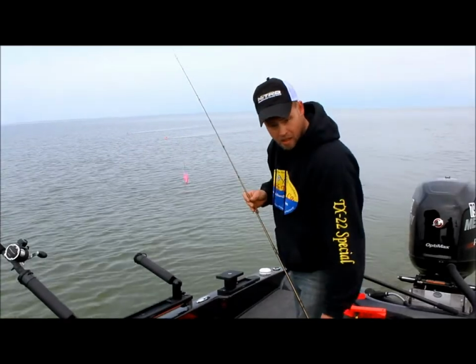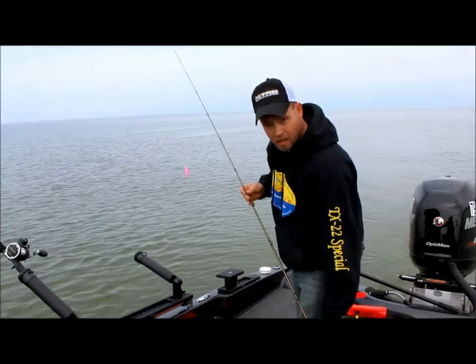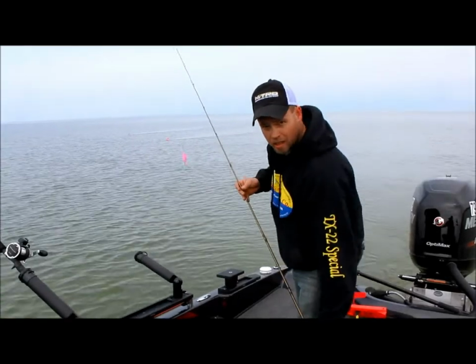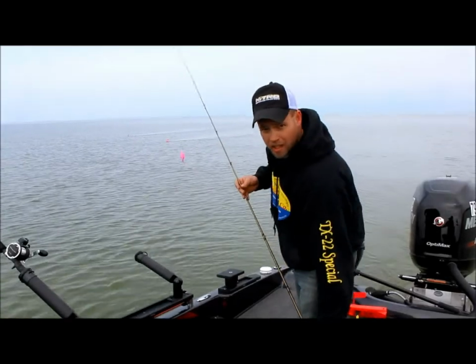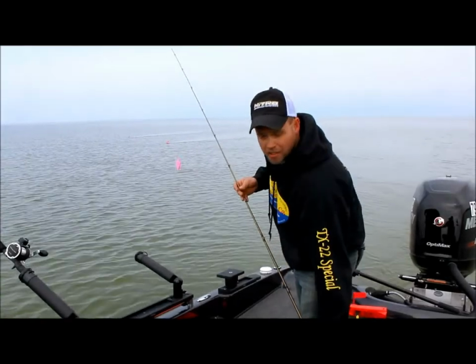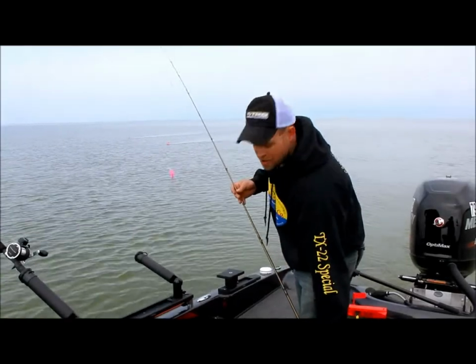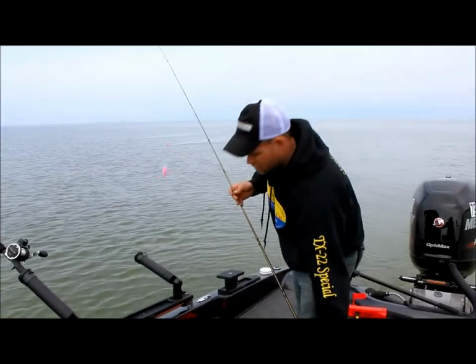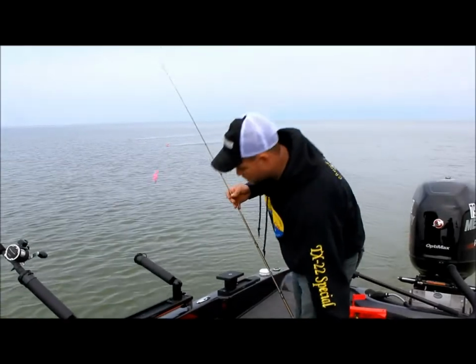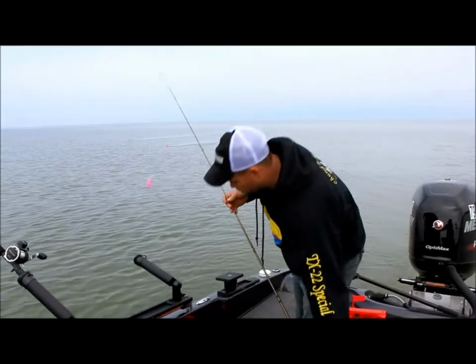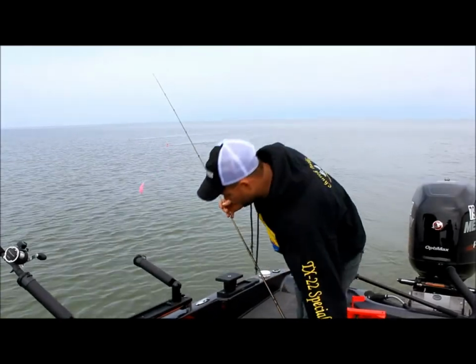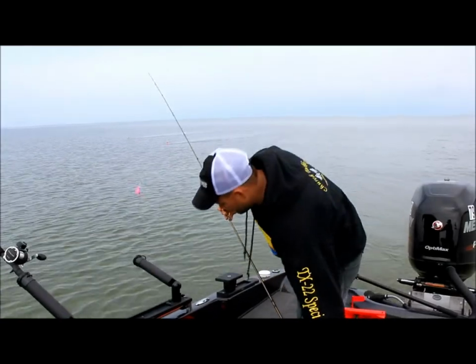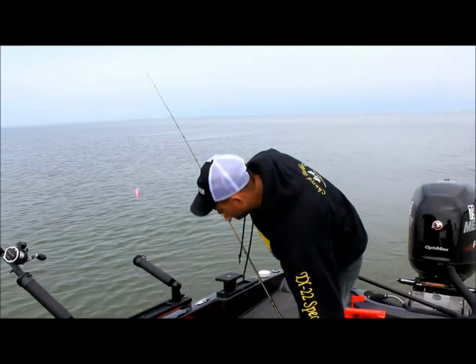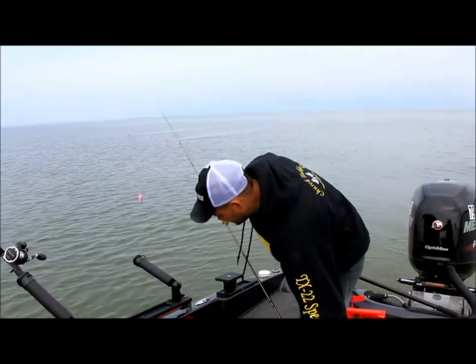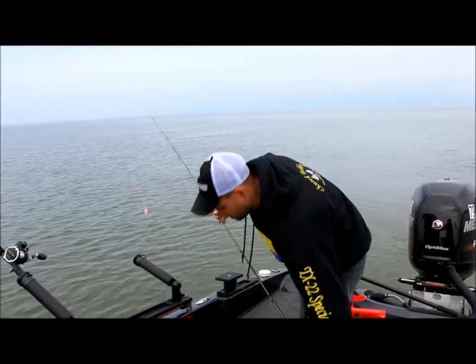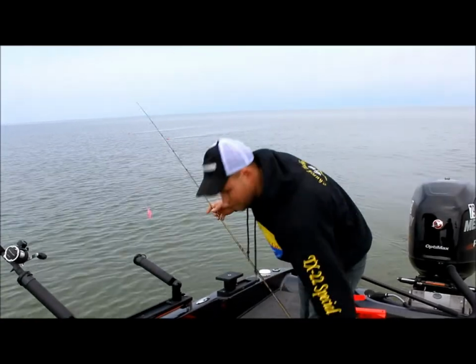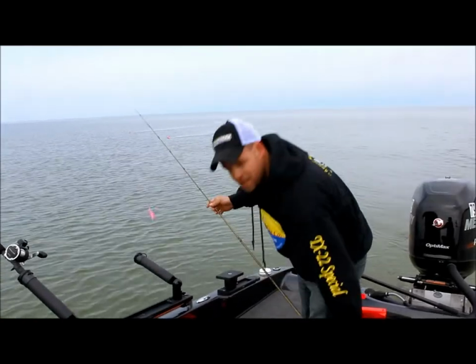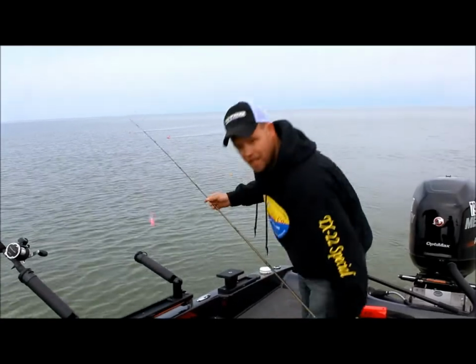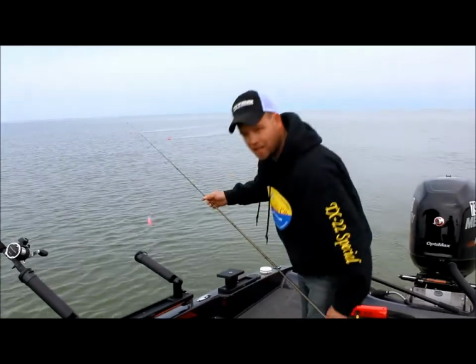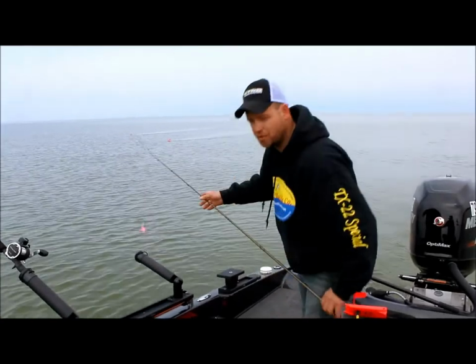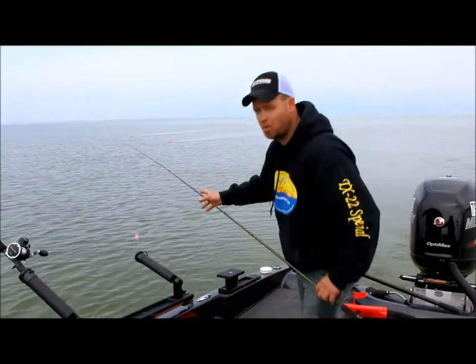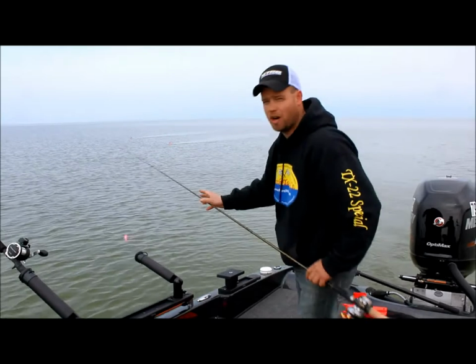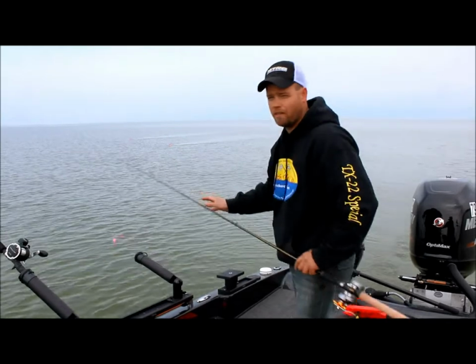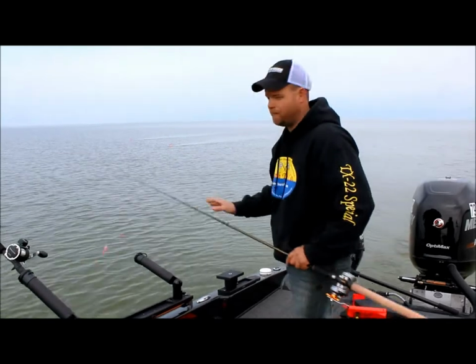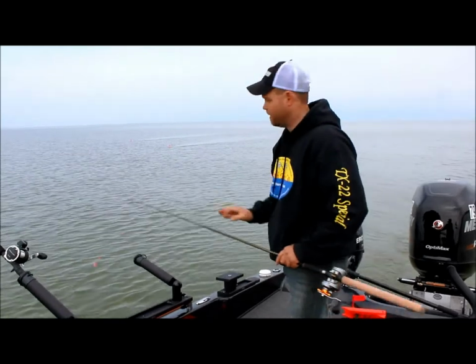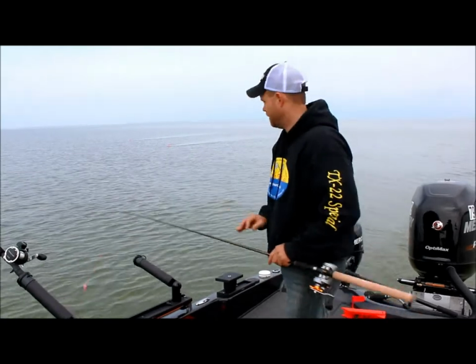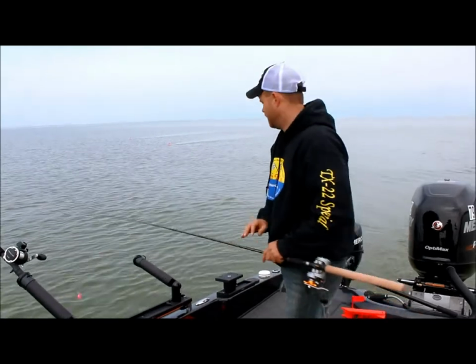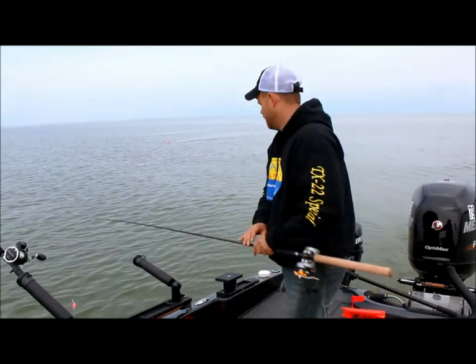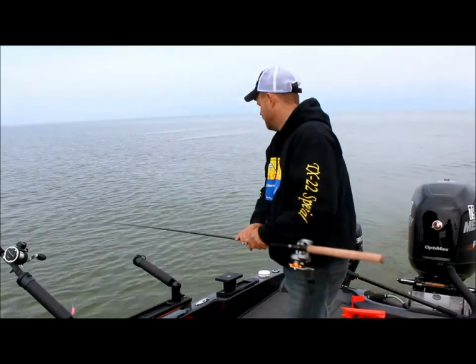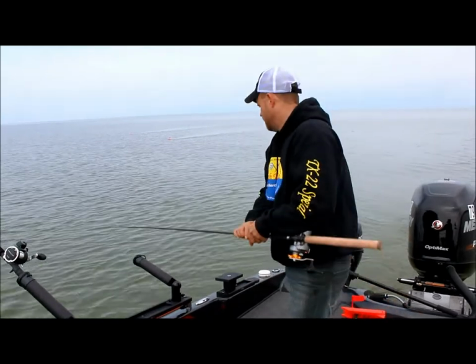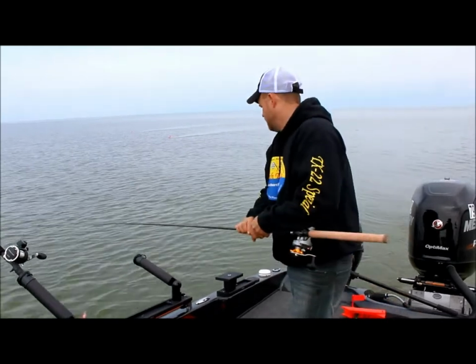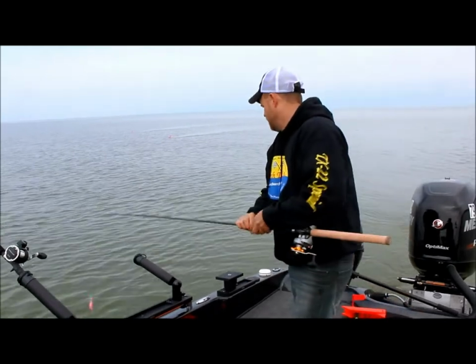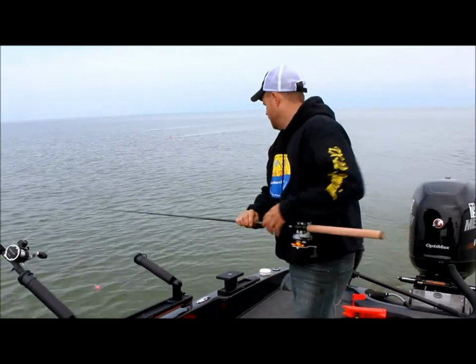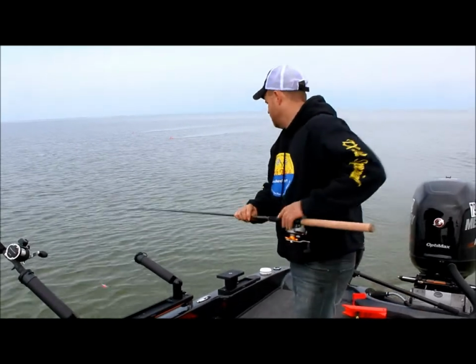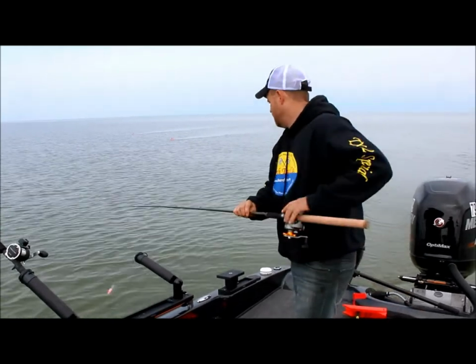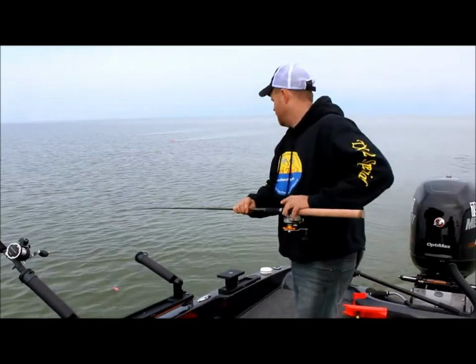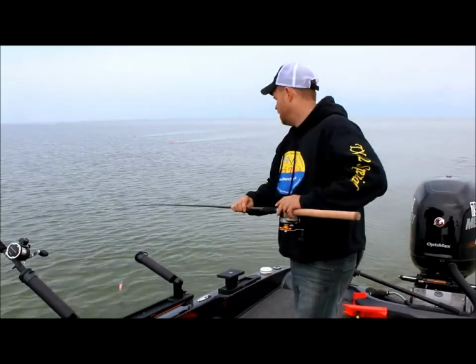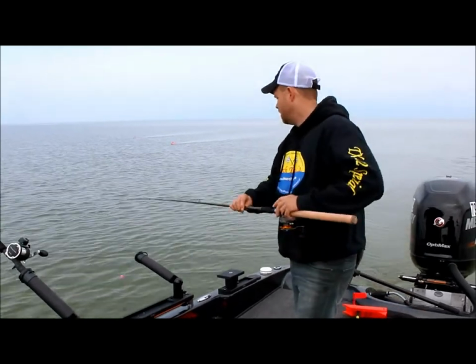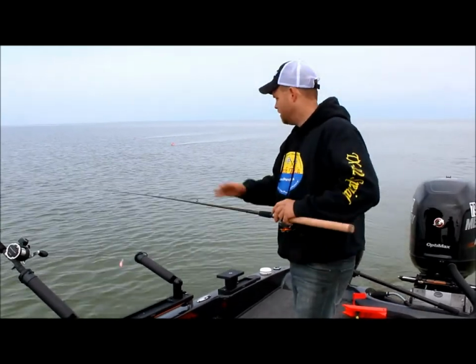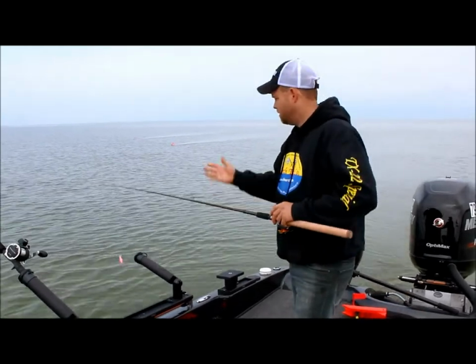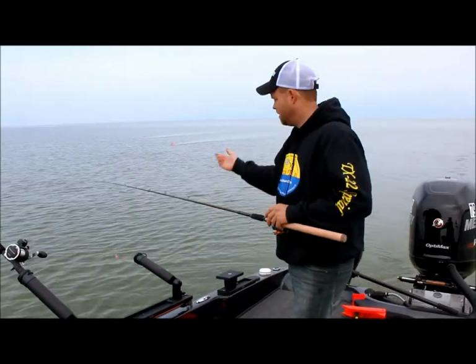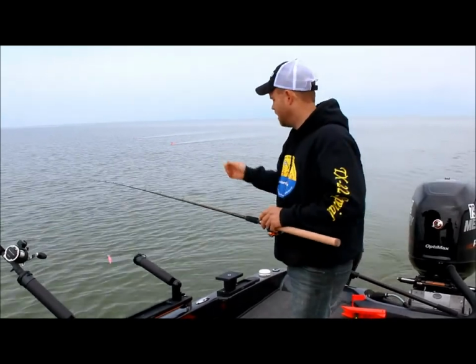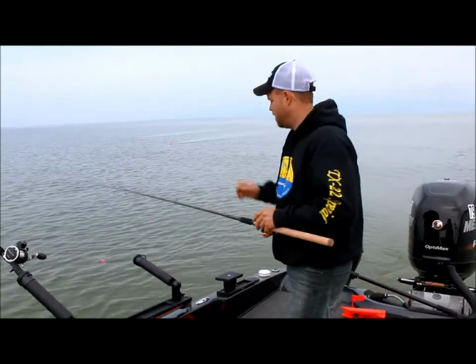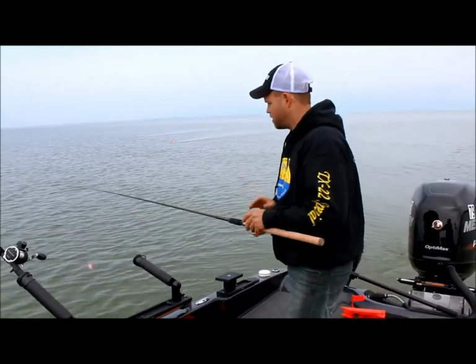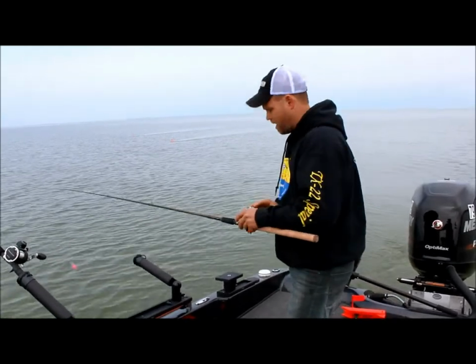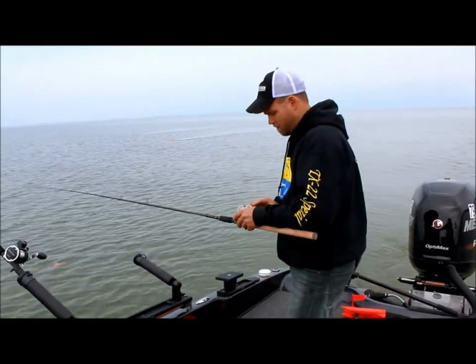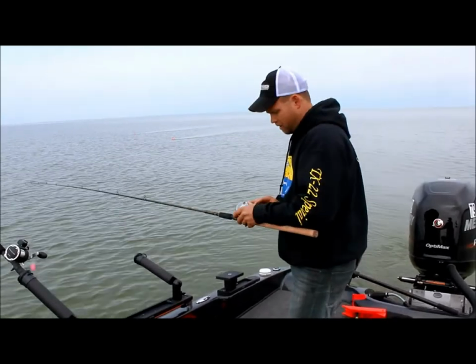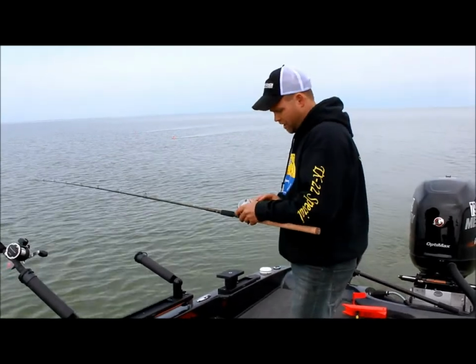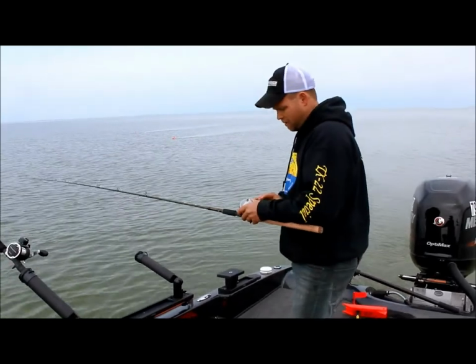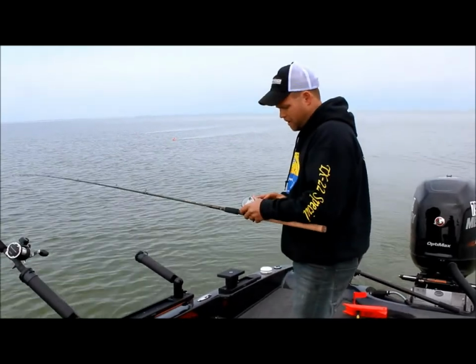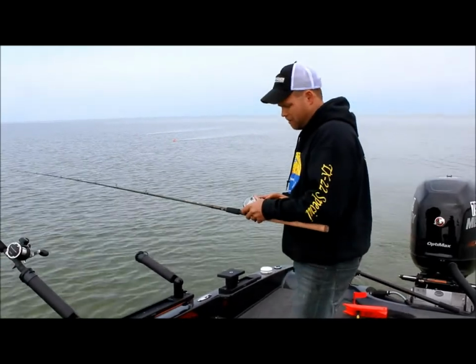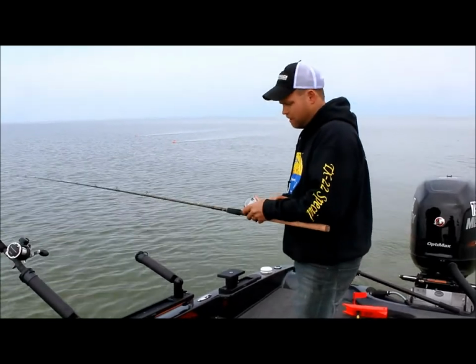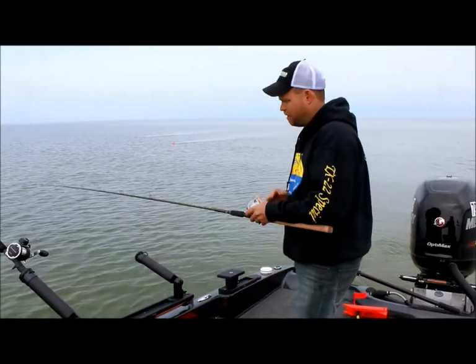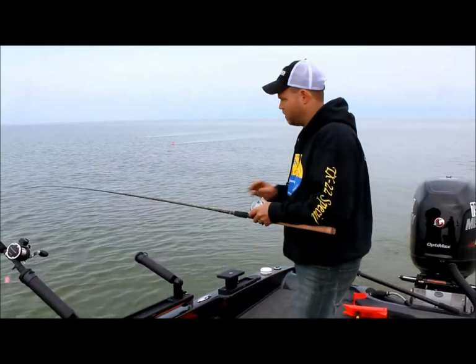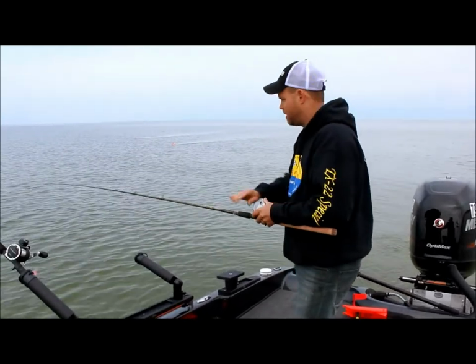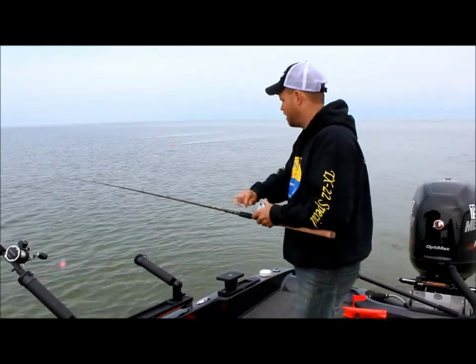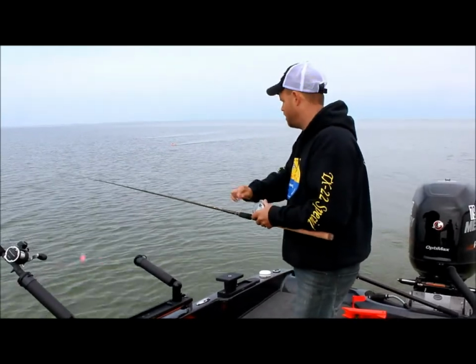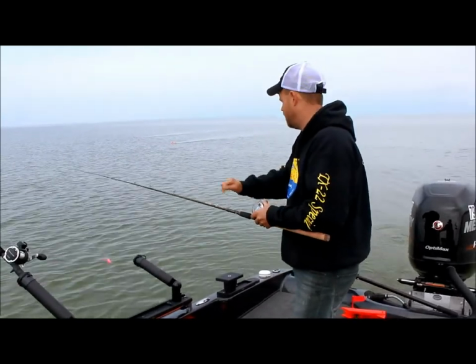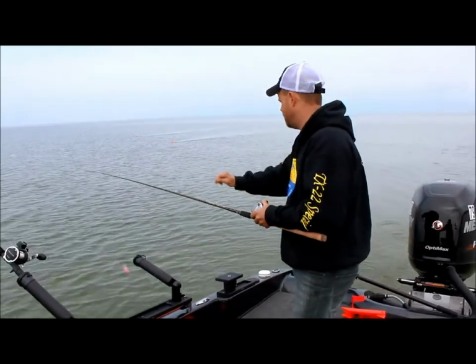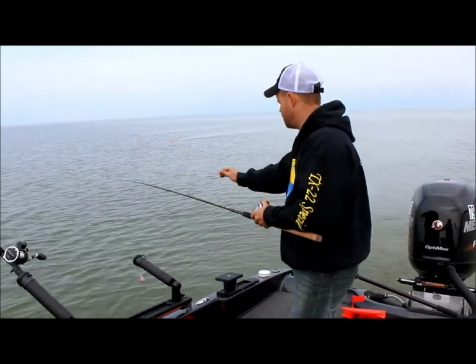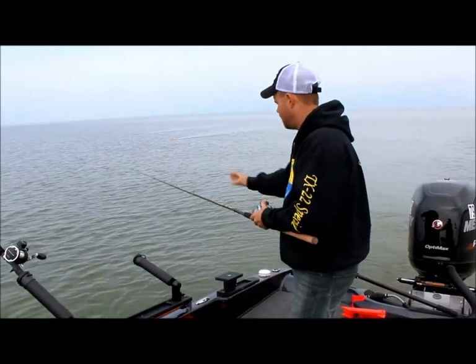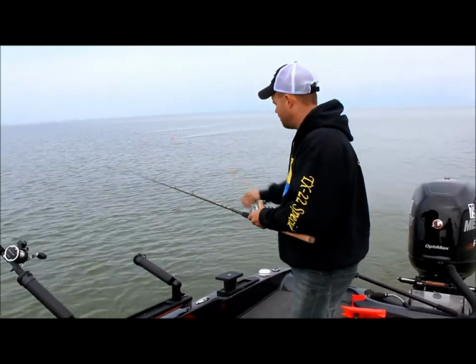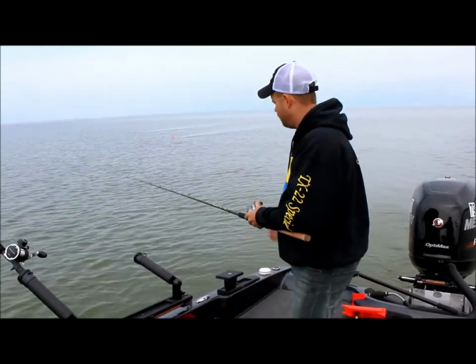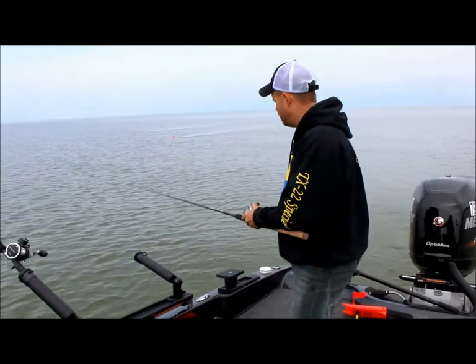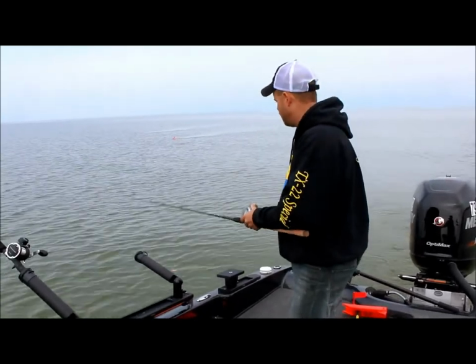All right guys, so now I'm going to show you how we set up the TX-12. I just got my crankbait, my Timber Tiger here, just like before.